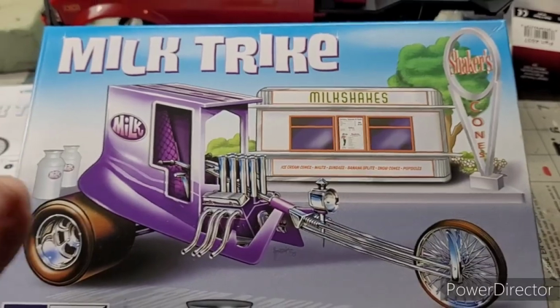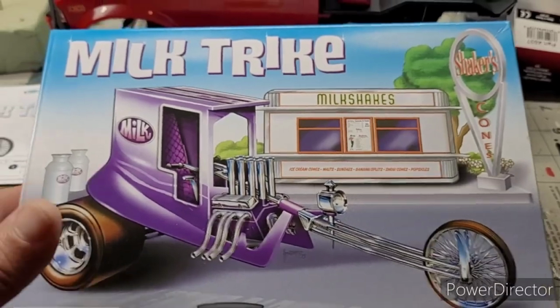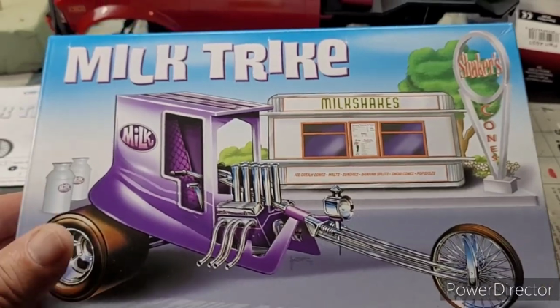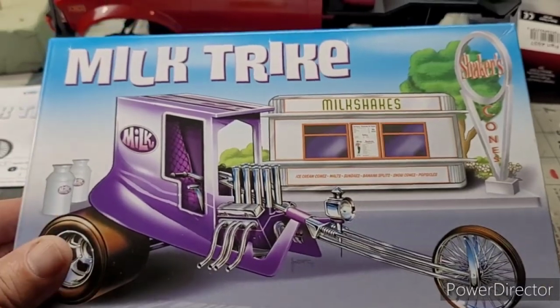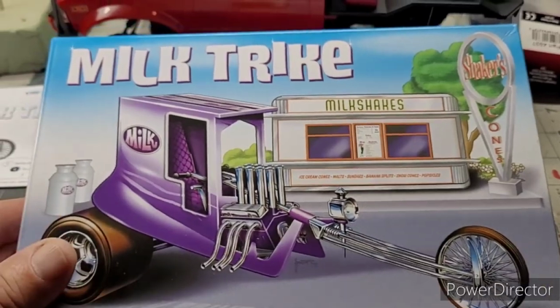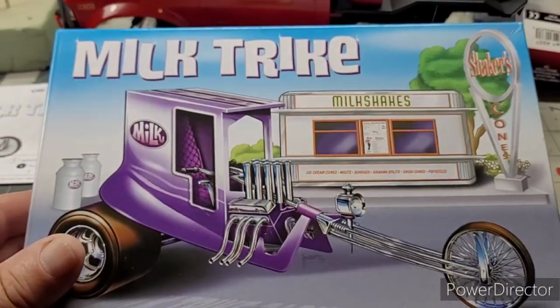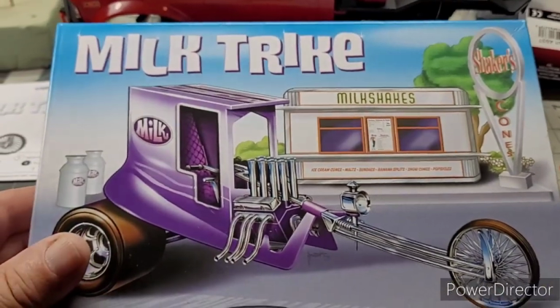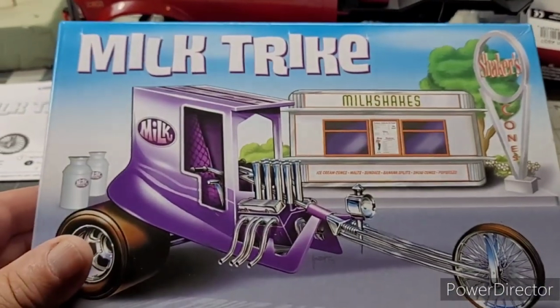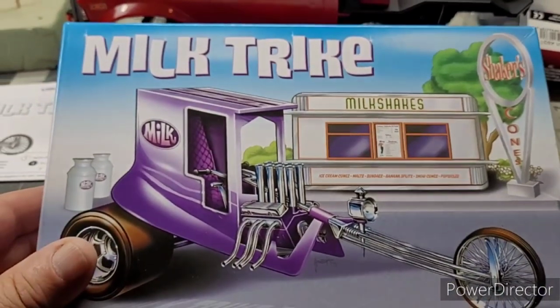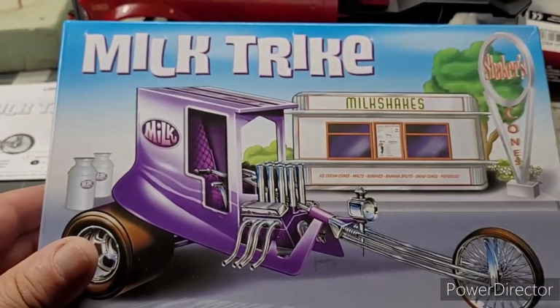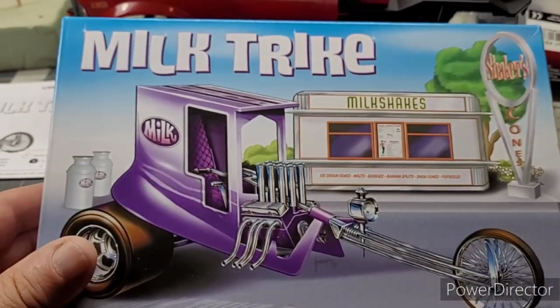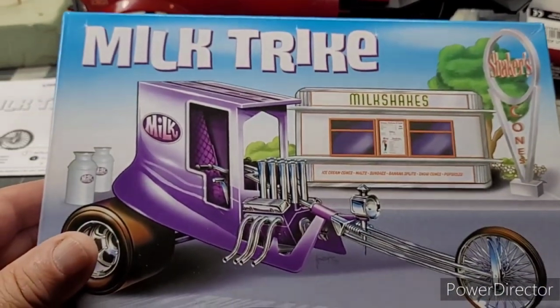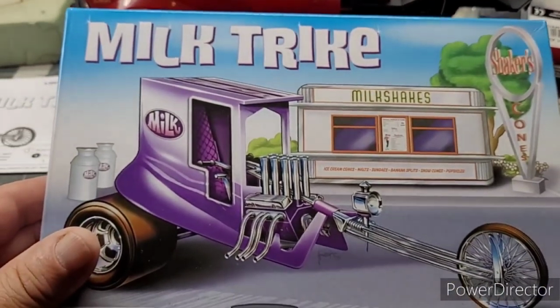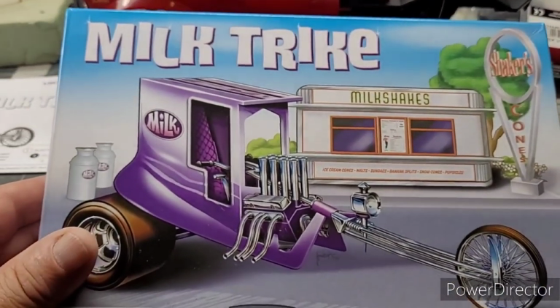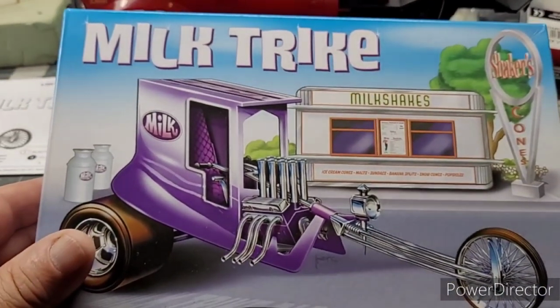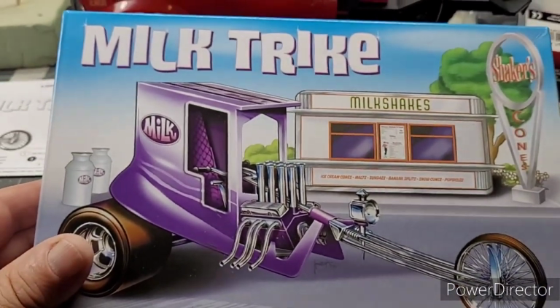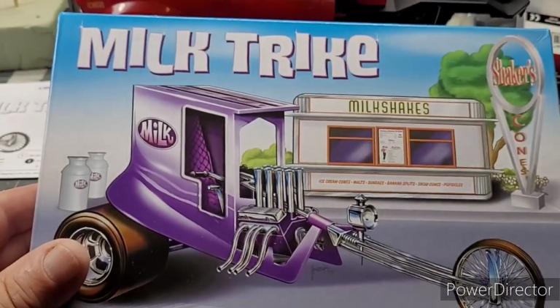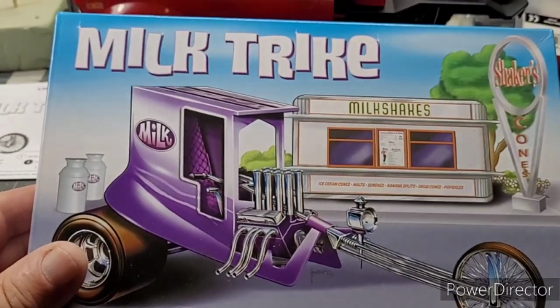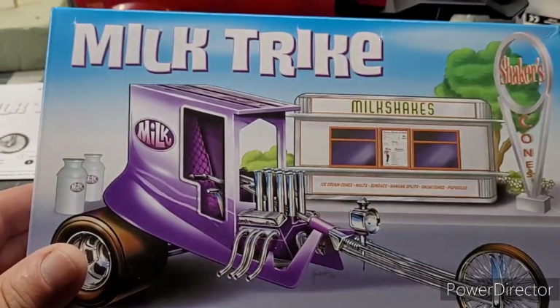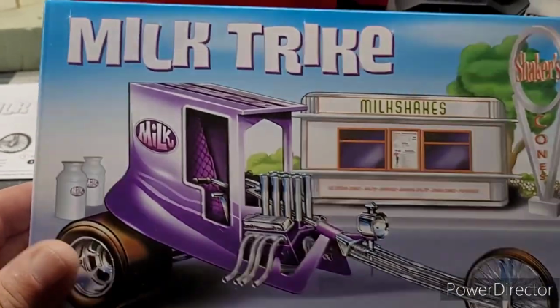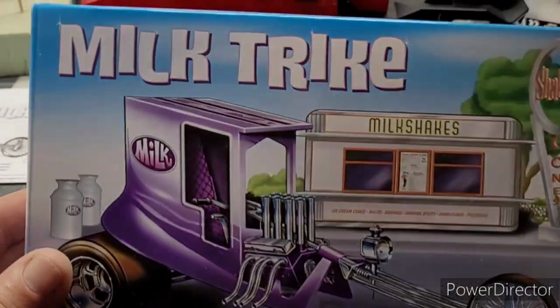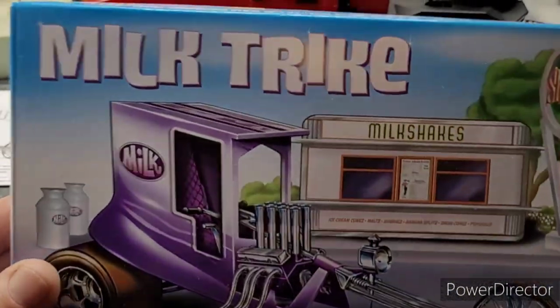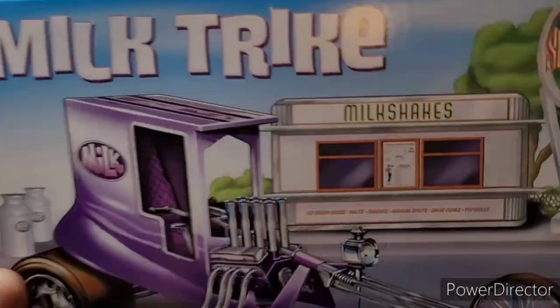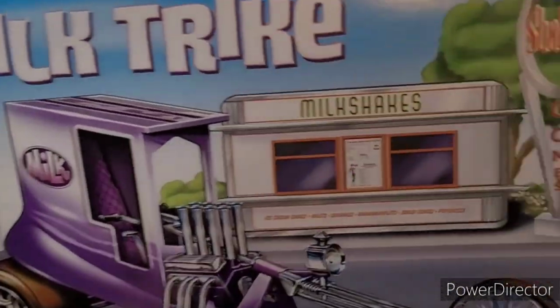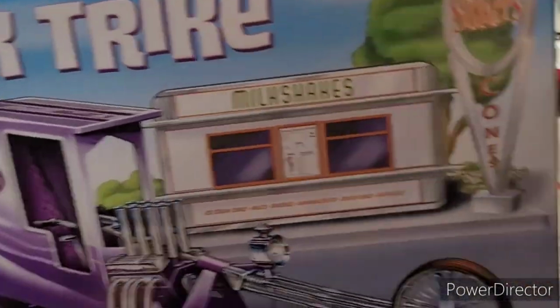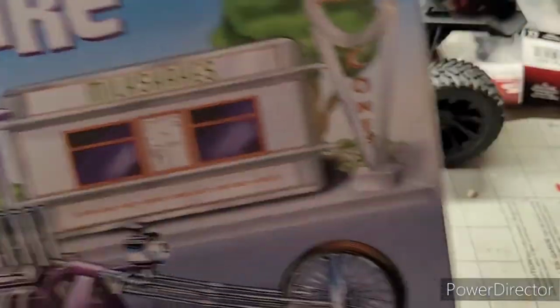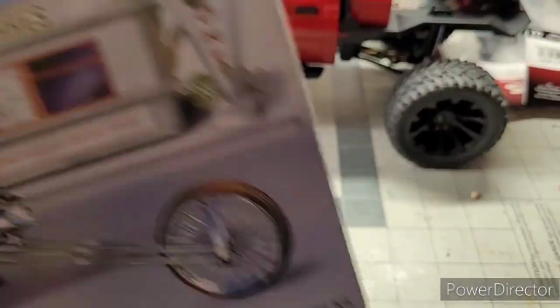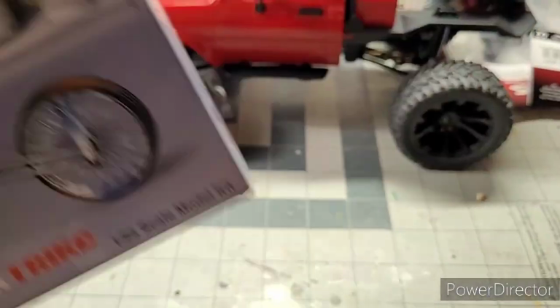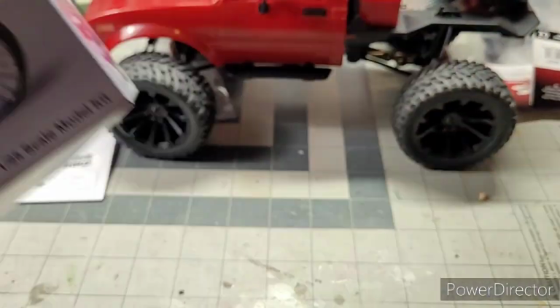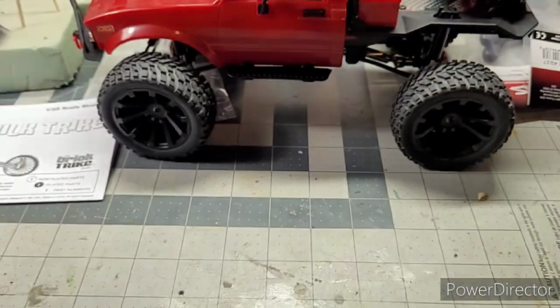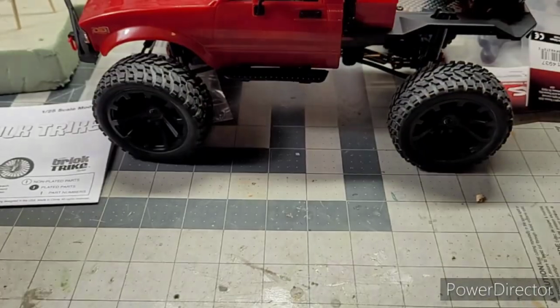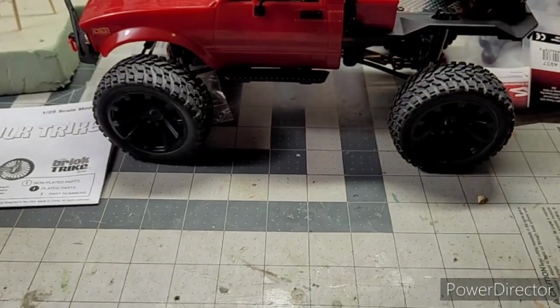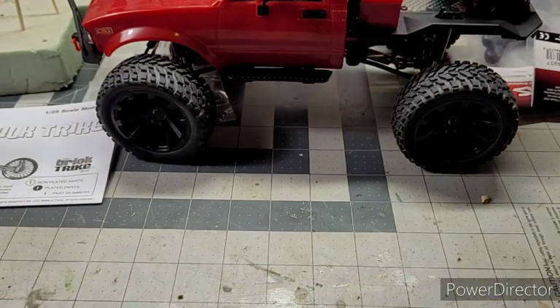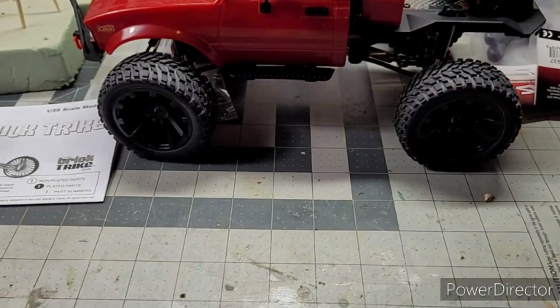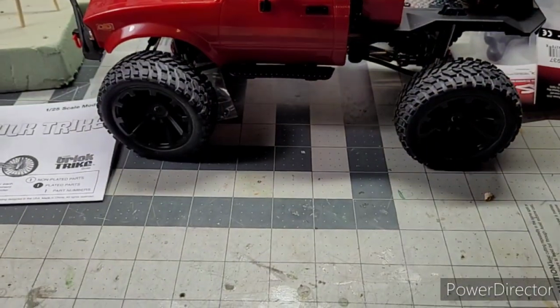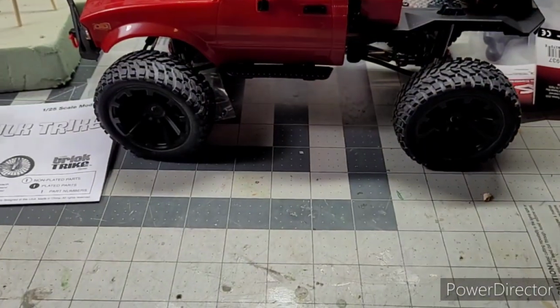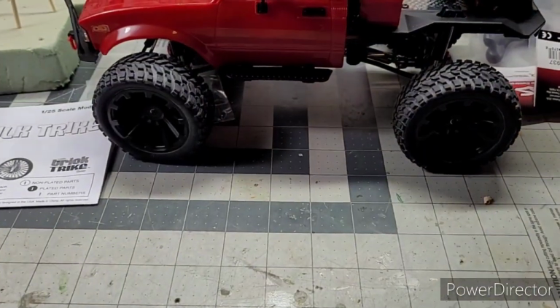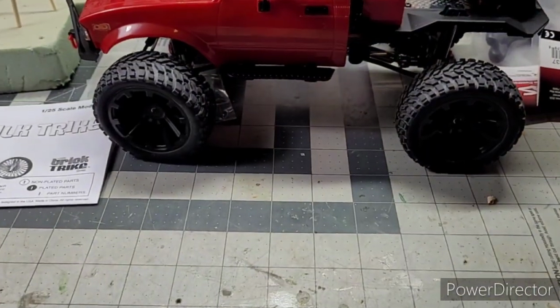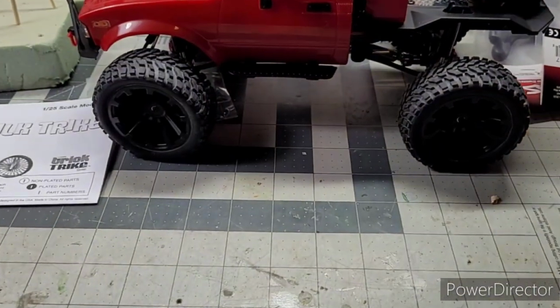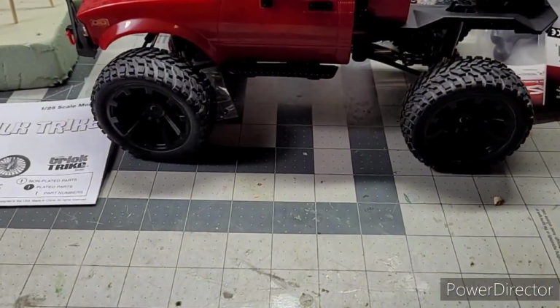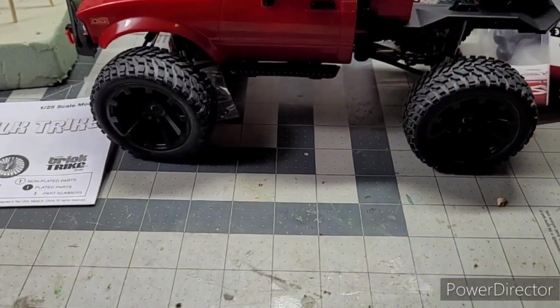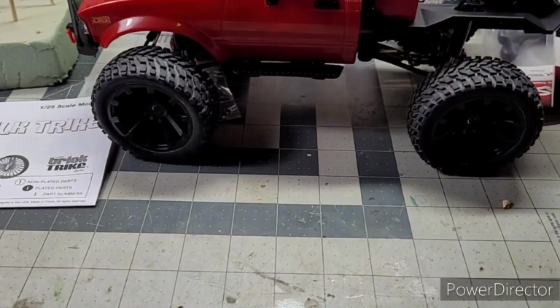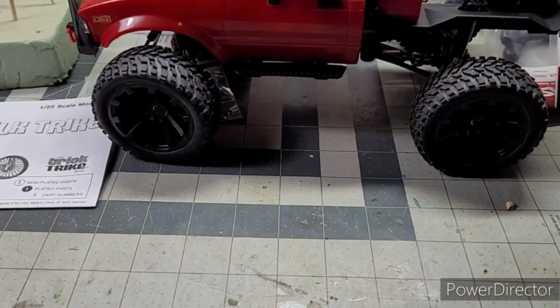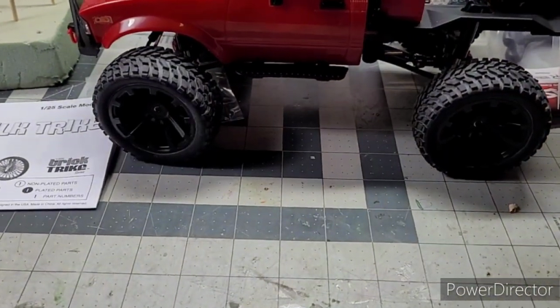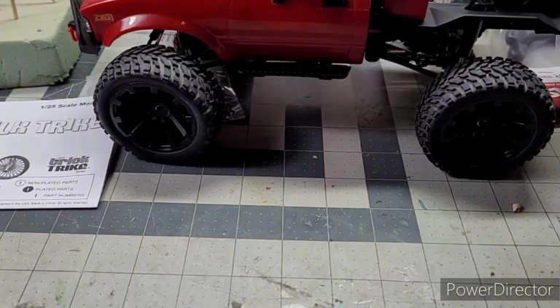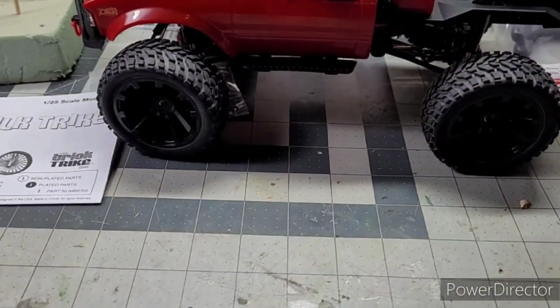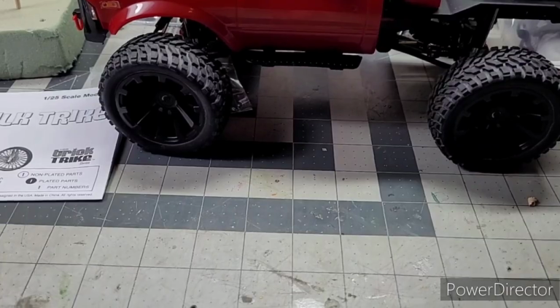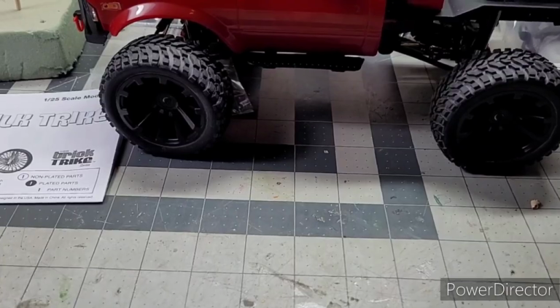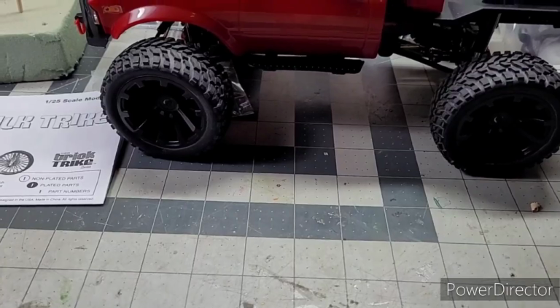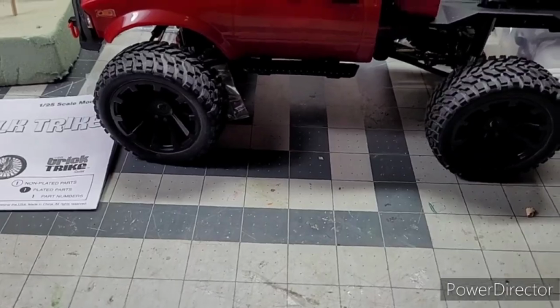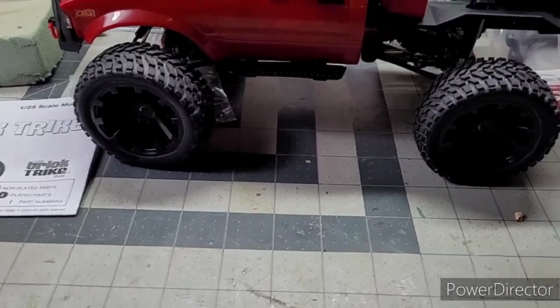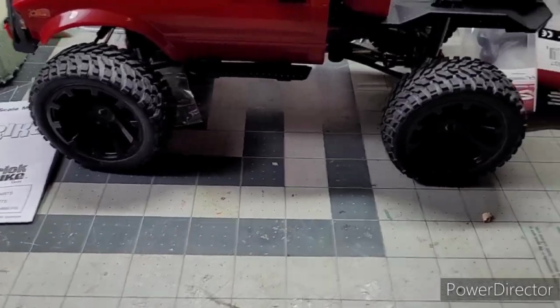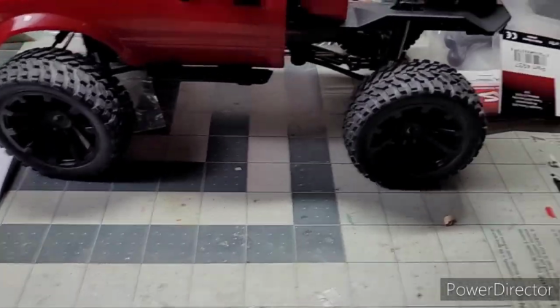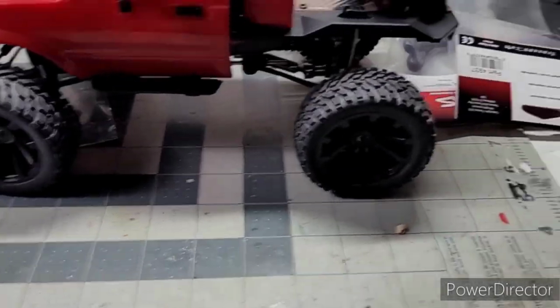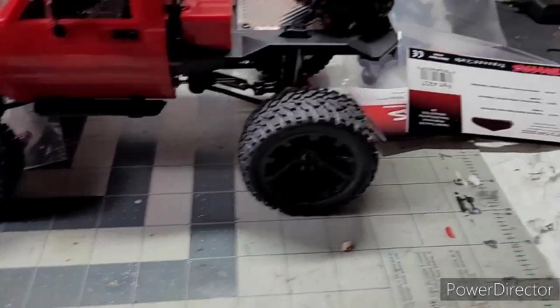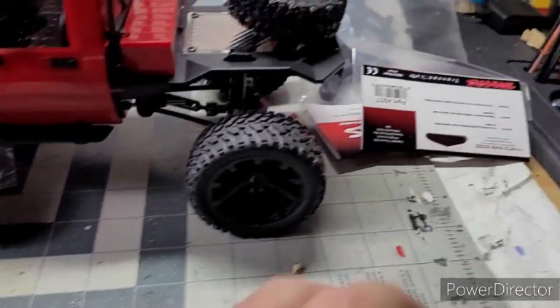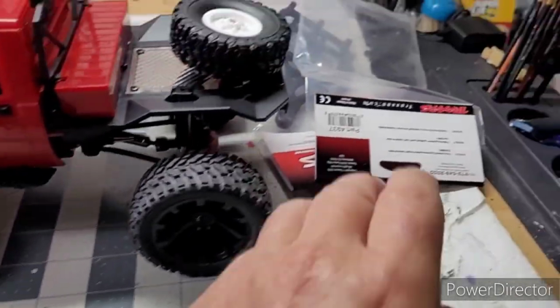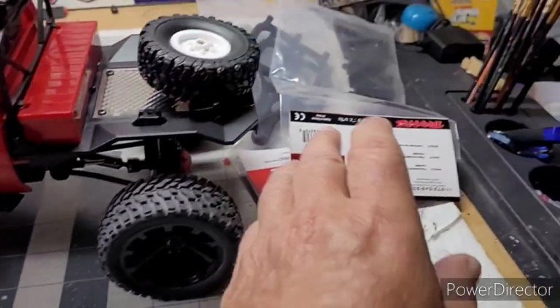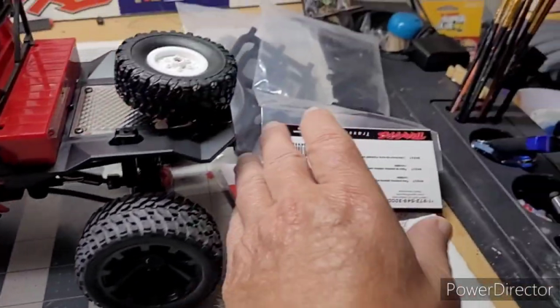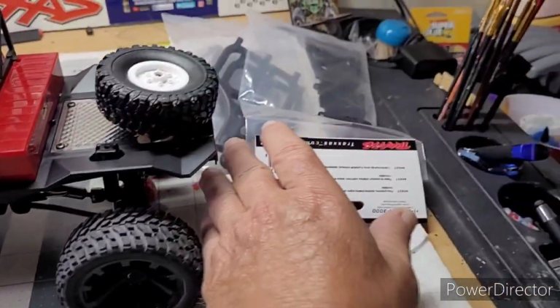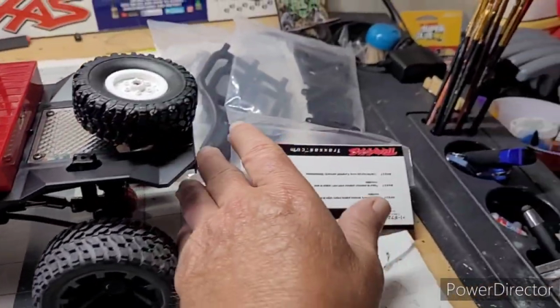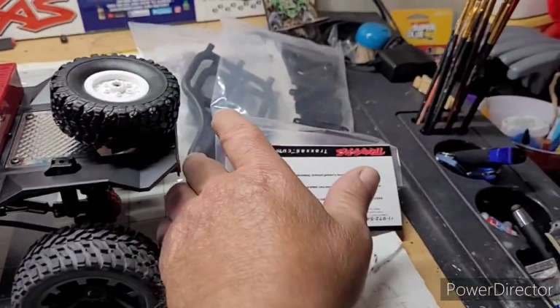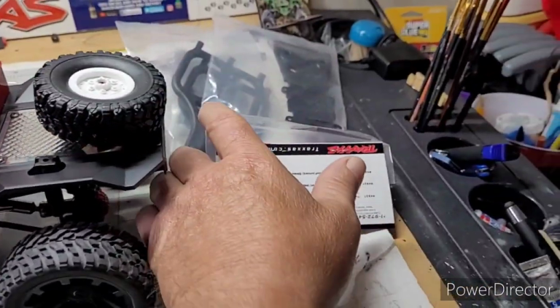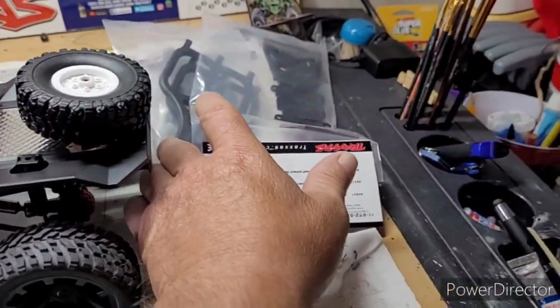Those are the parts for the milk trike right there, so I'll get that done this week. That's the milk trike — I ain't got much done on it, but good update. Here are the parts.